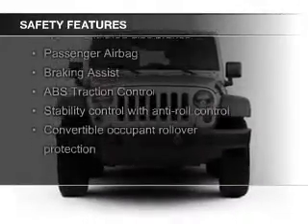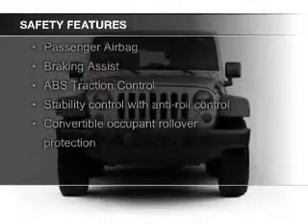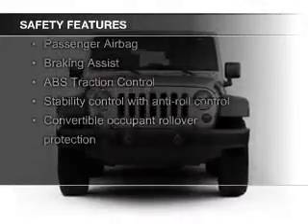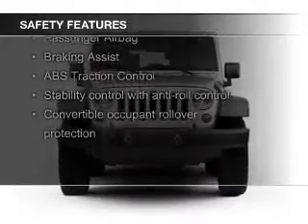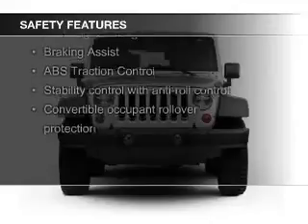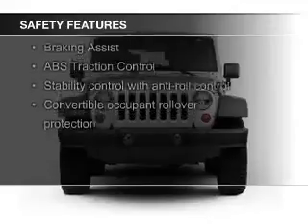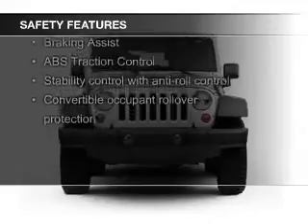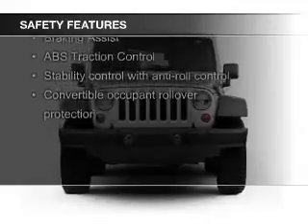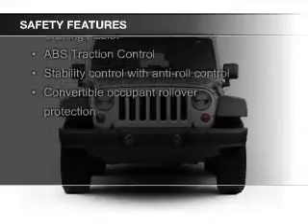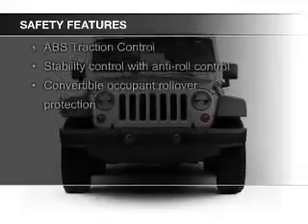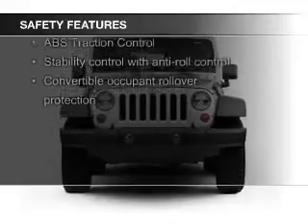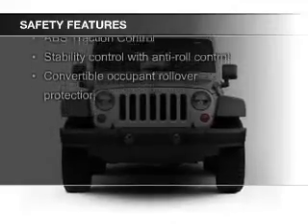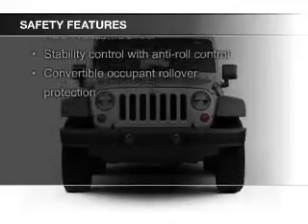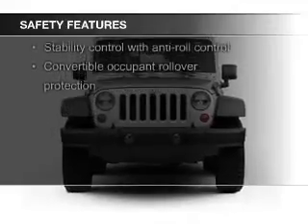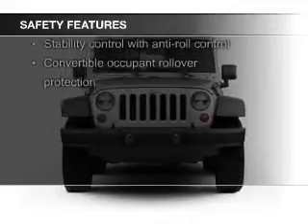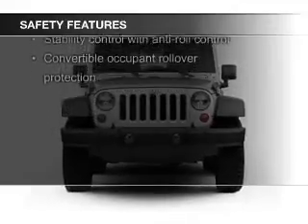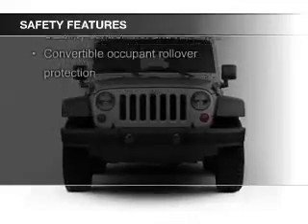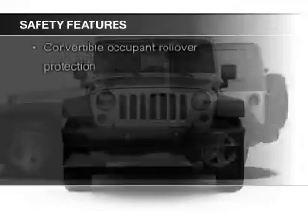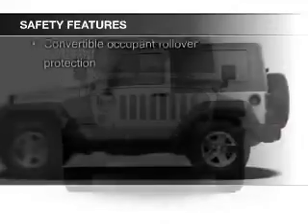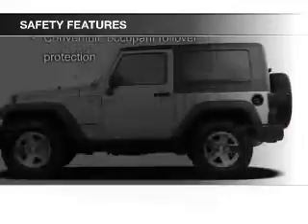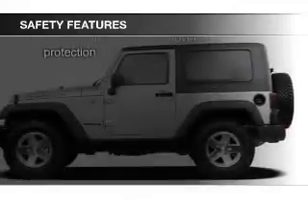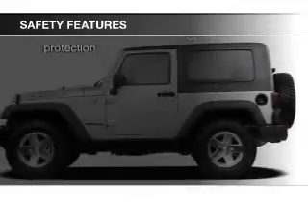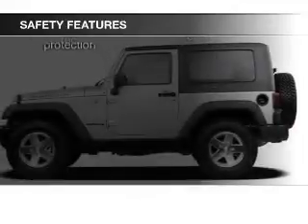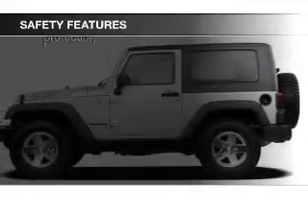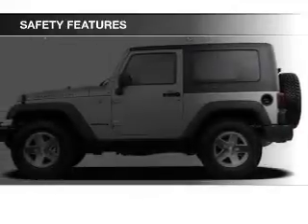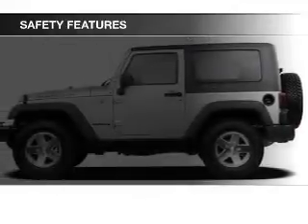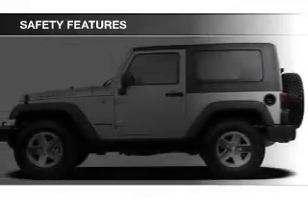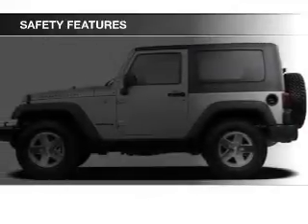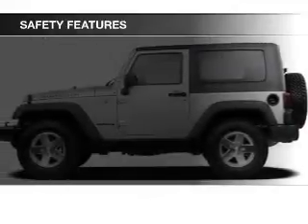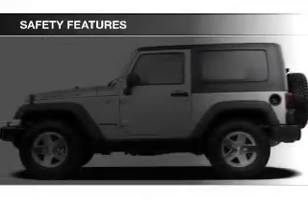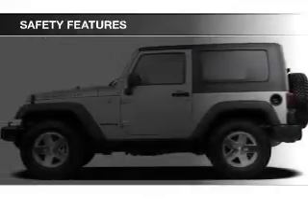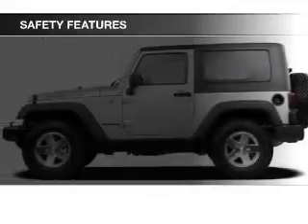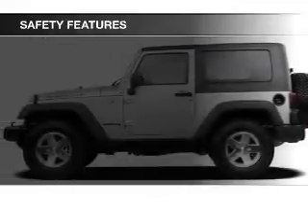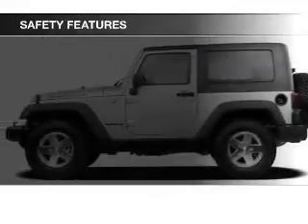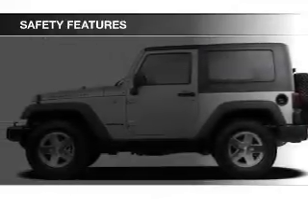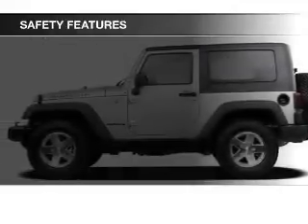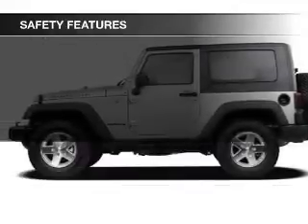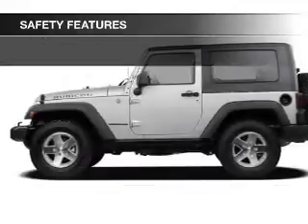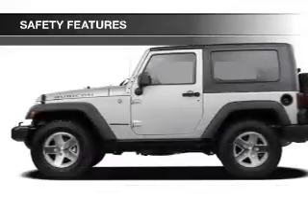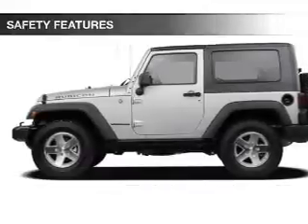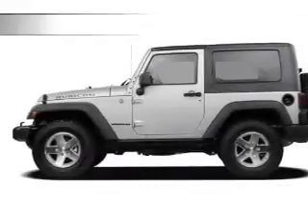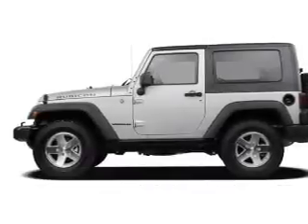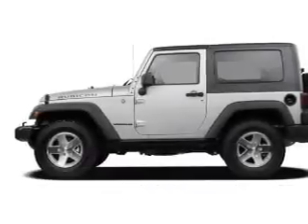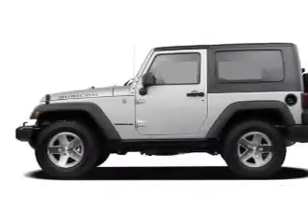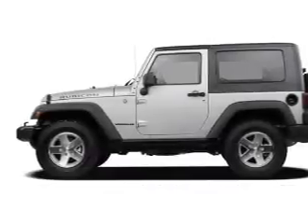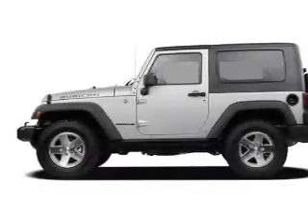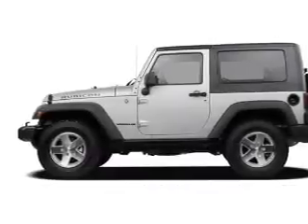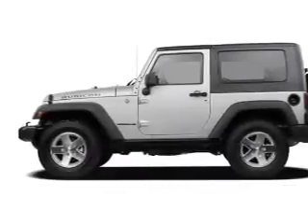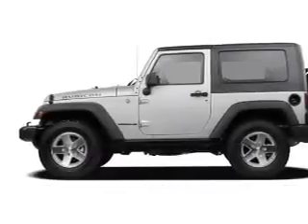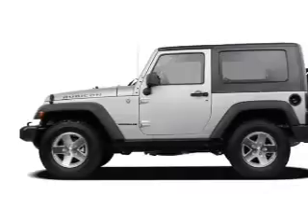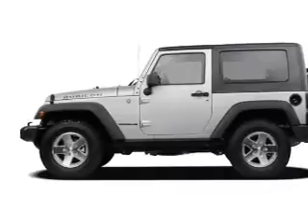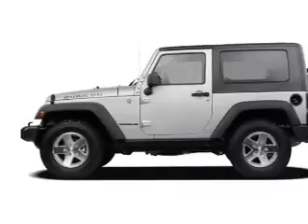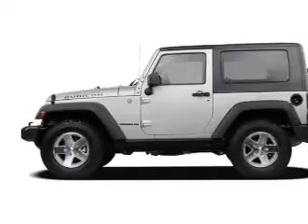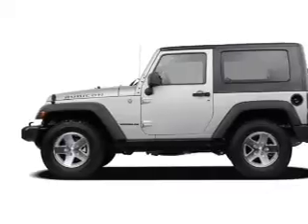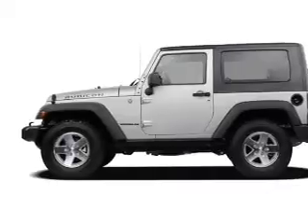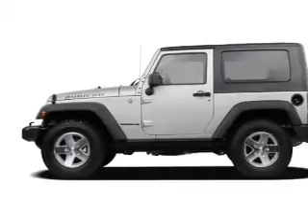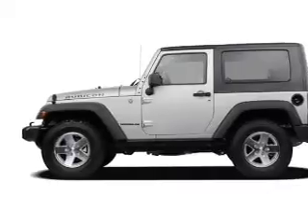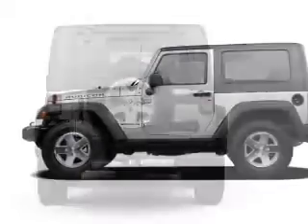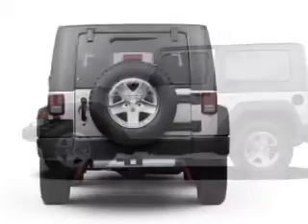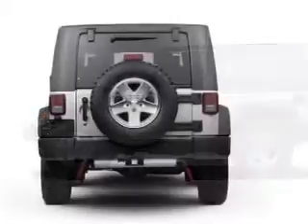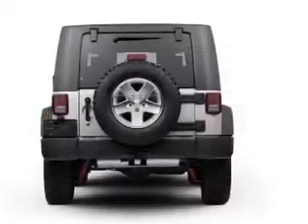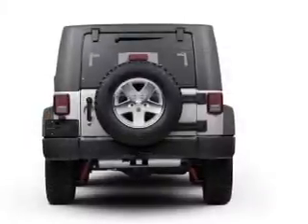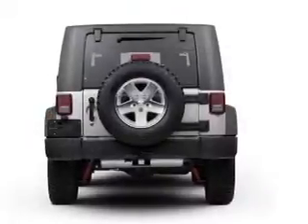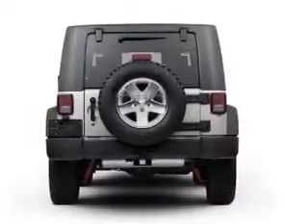Brake assist, traction control, stability control, a passenger airbag, front ventilated disc brakes, and anti-lock brakes.